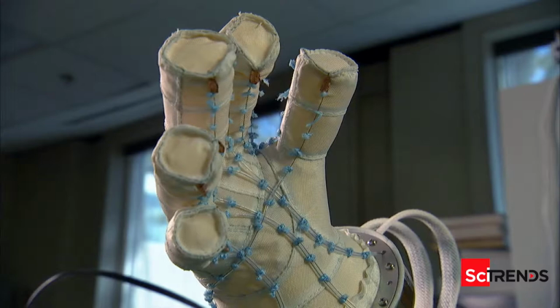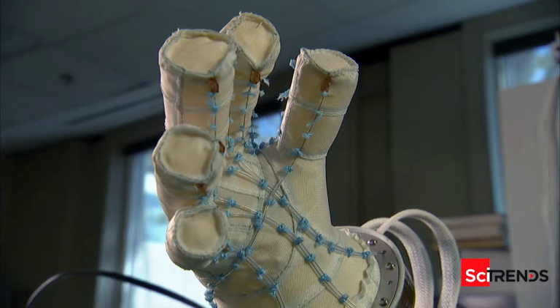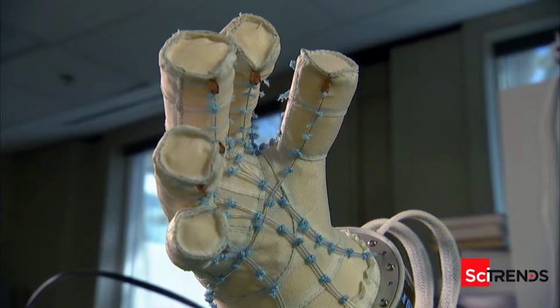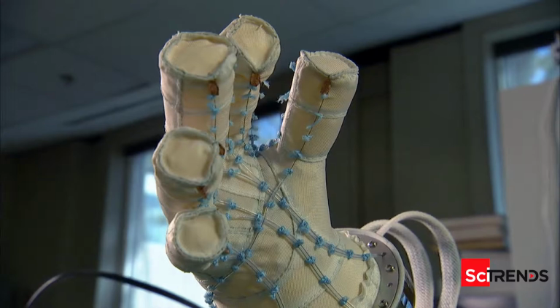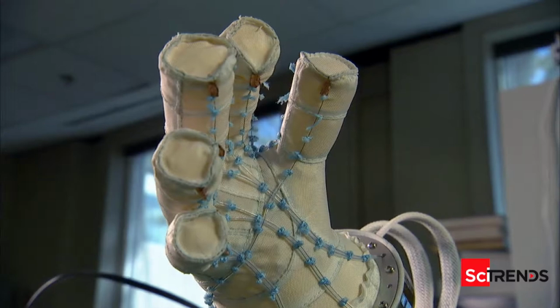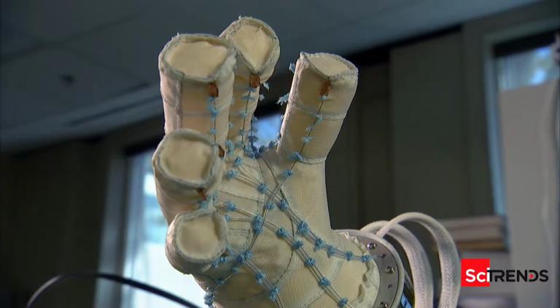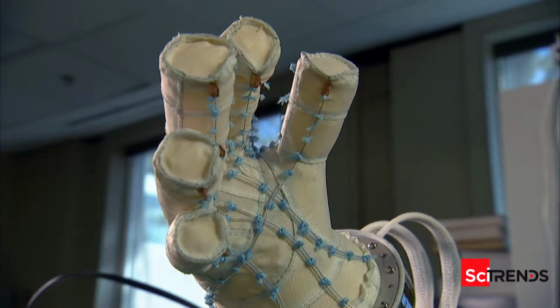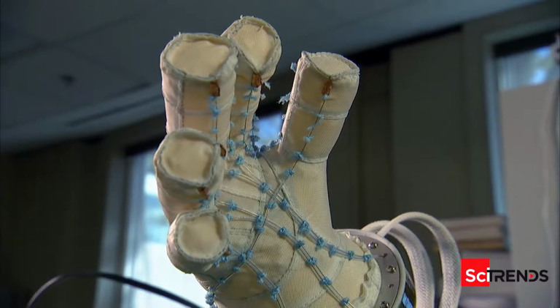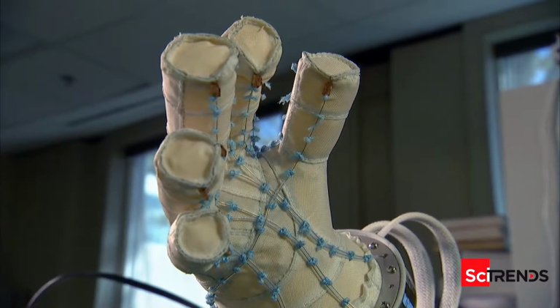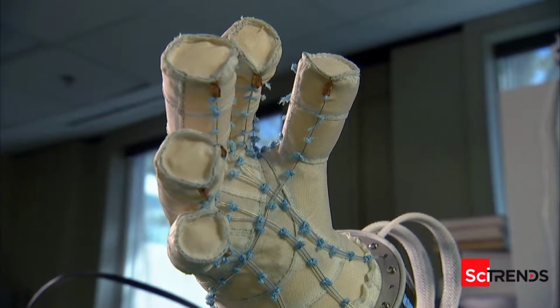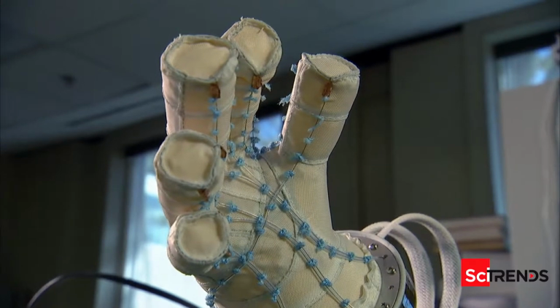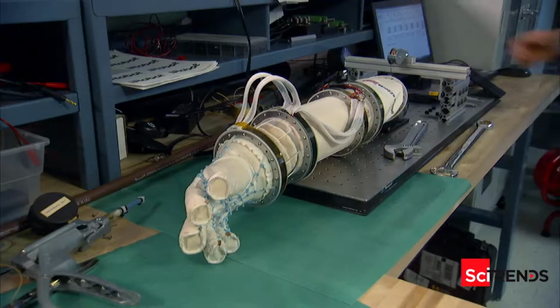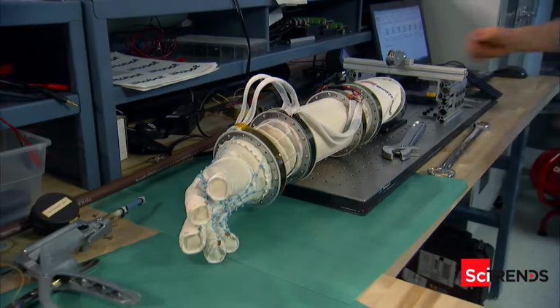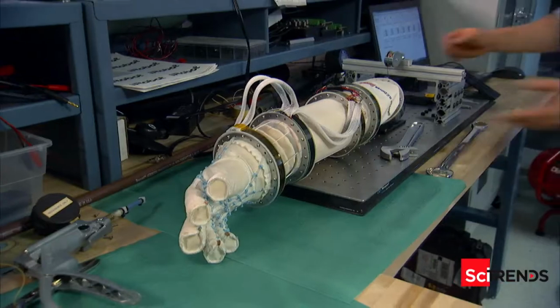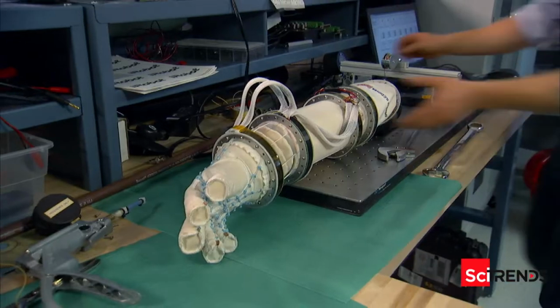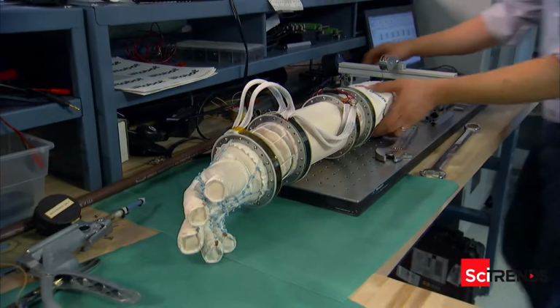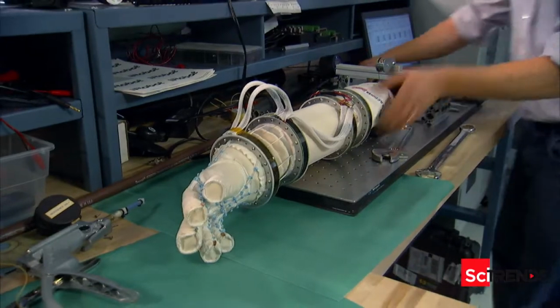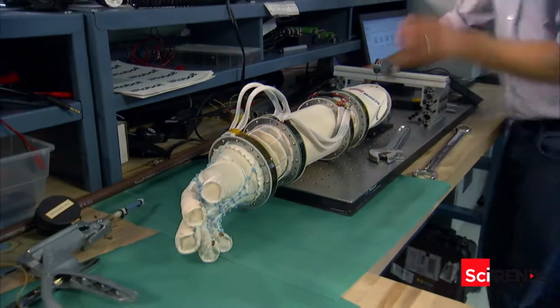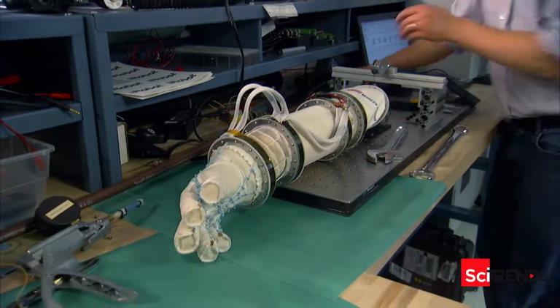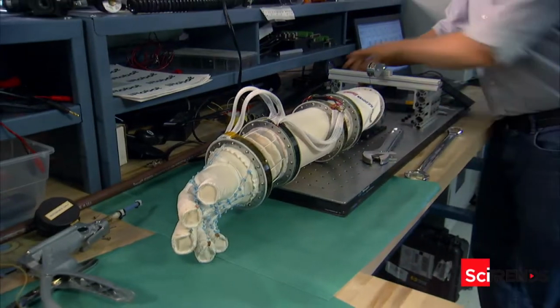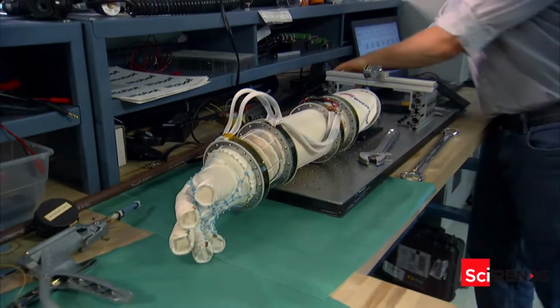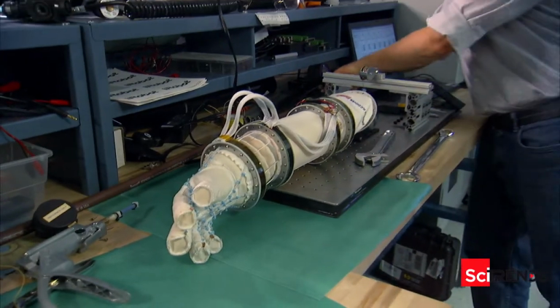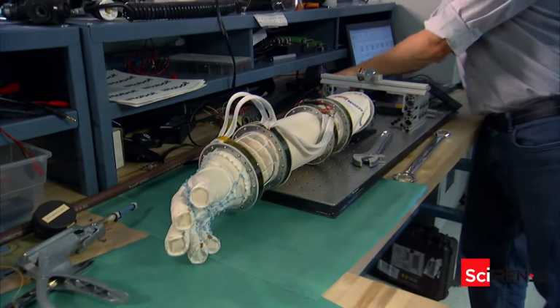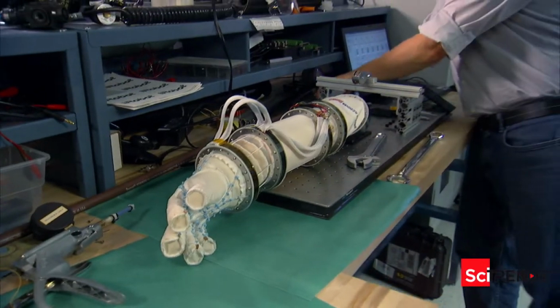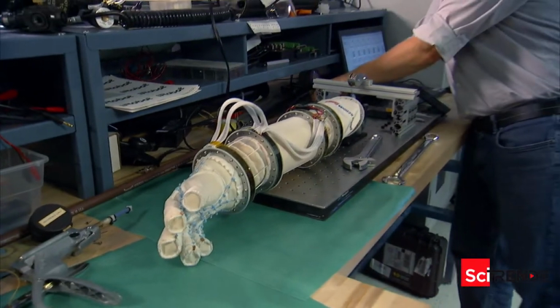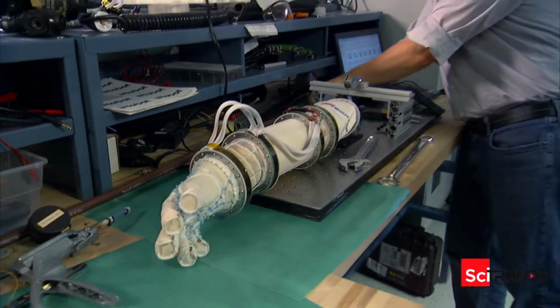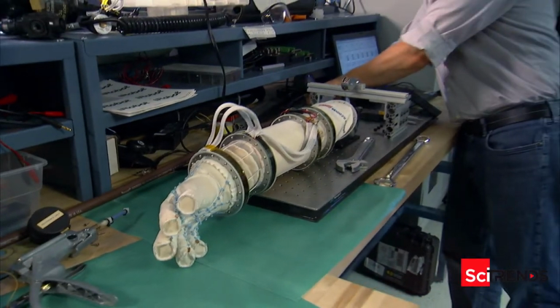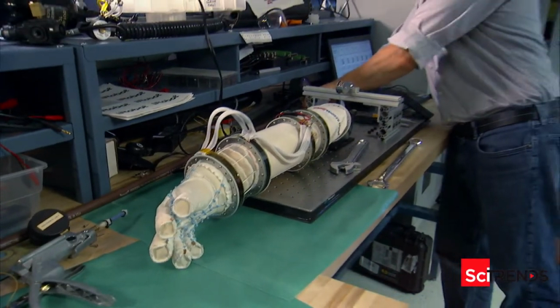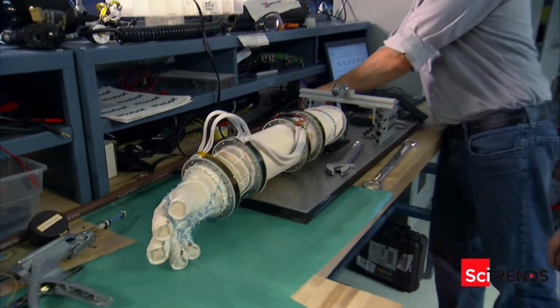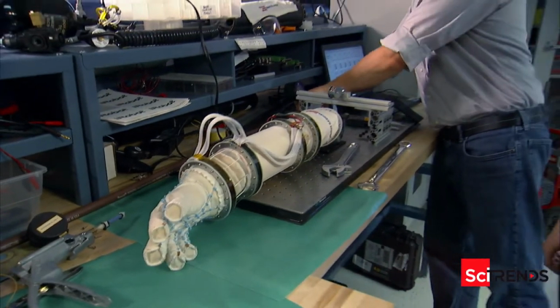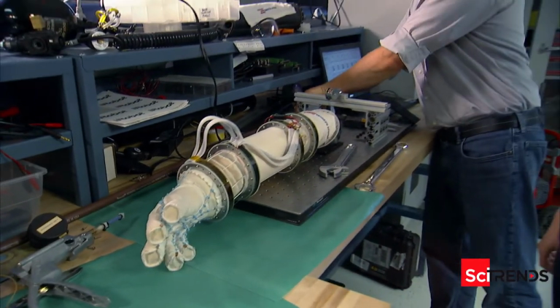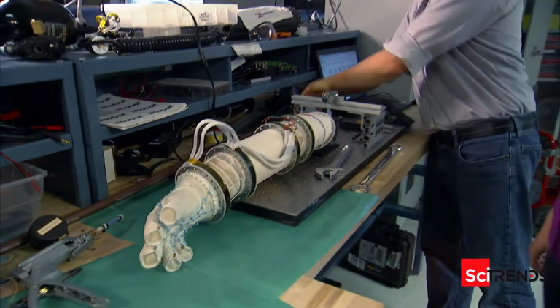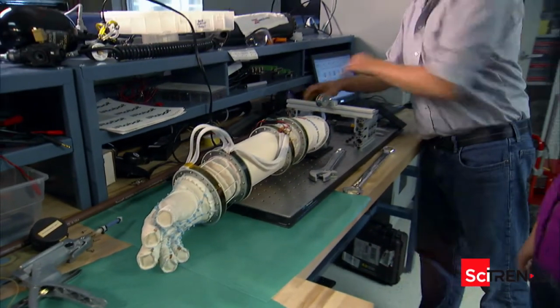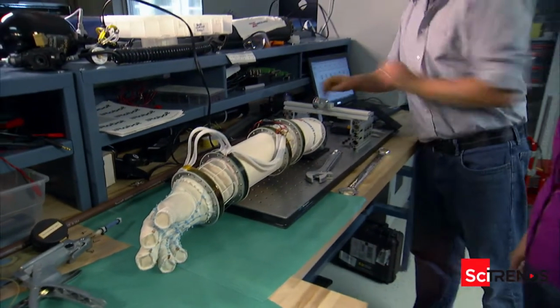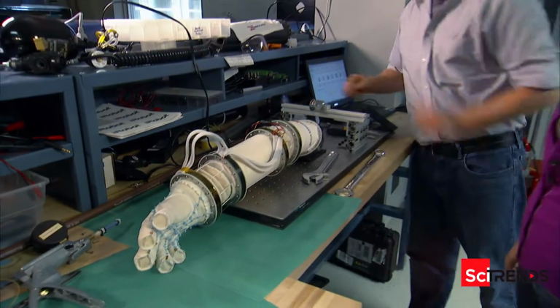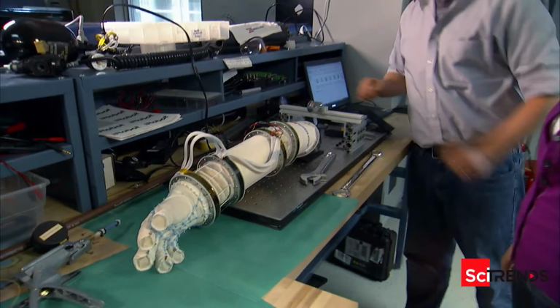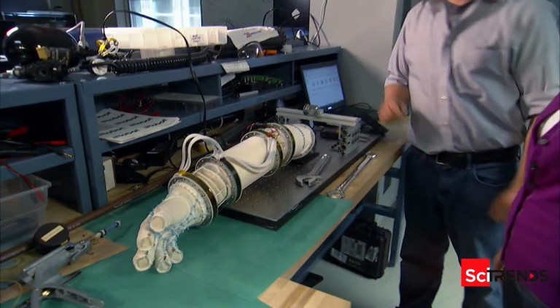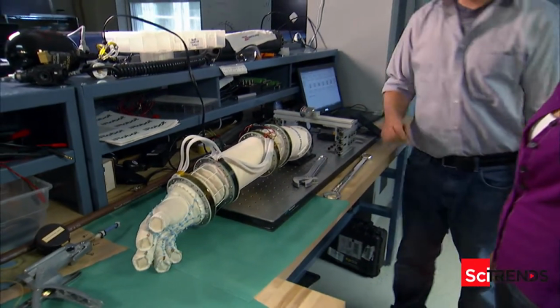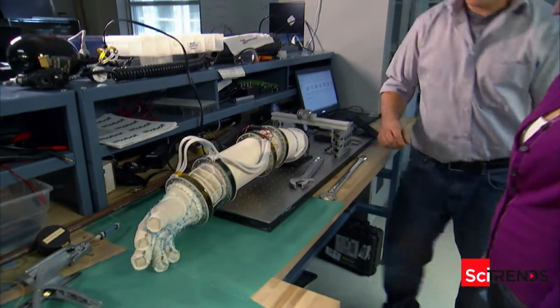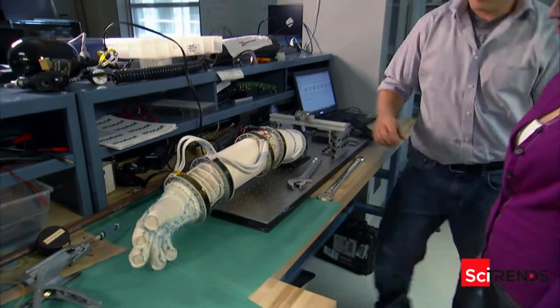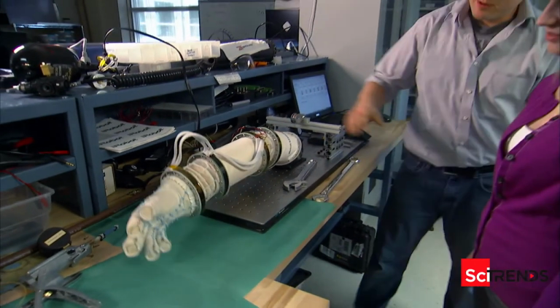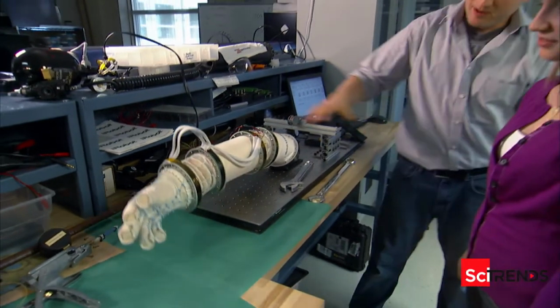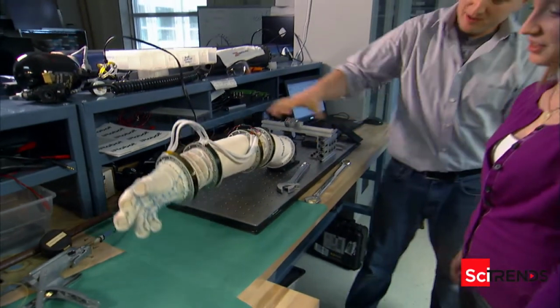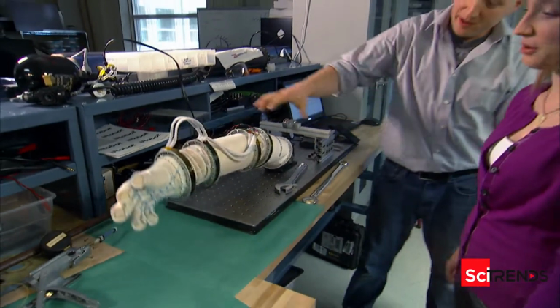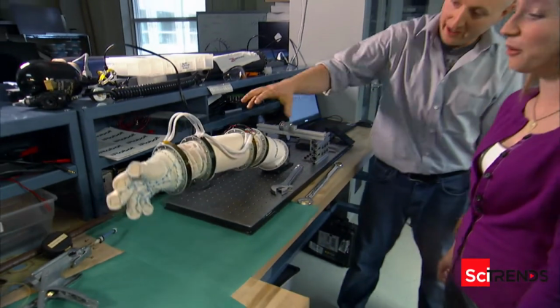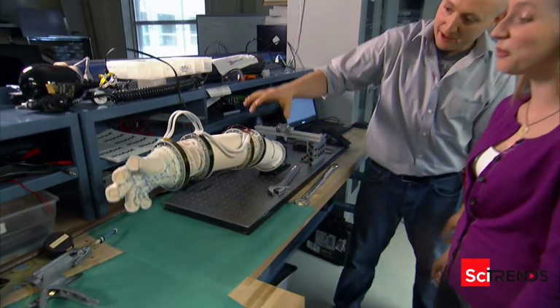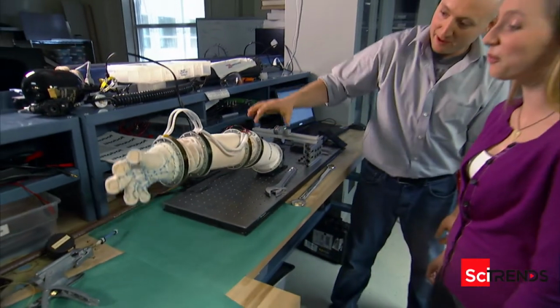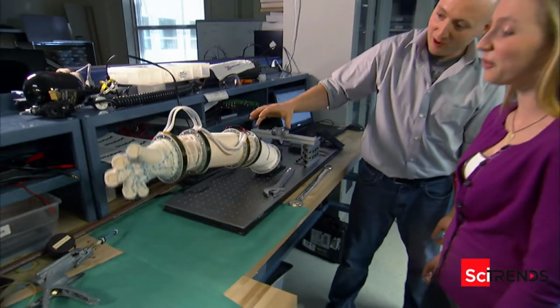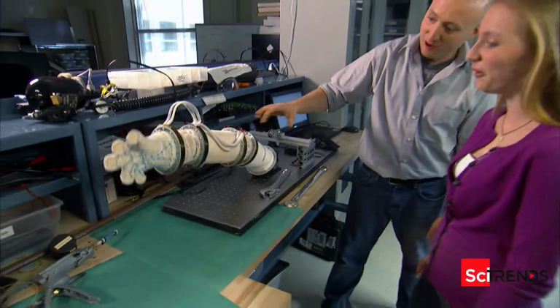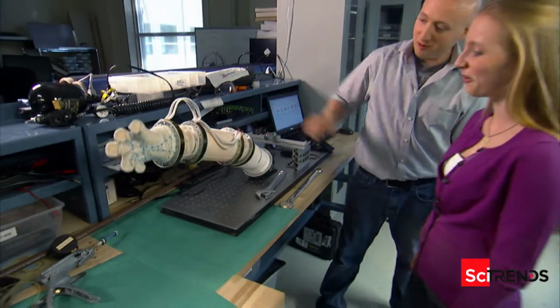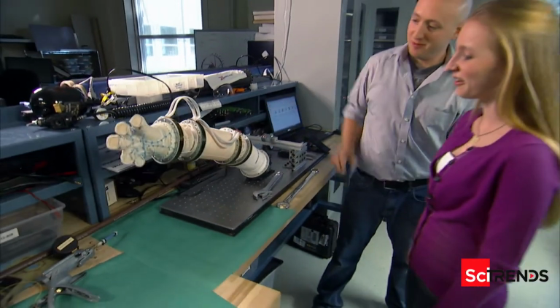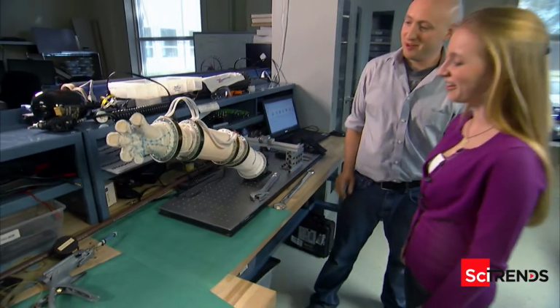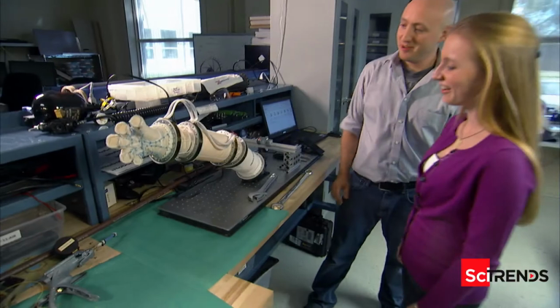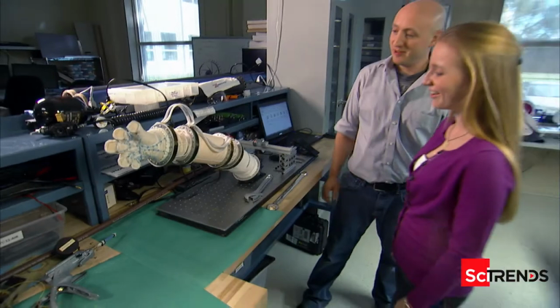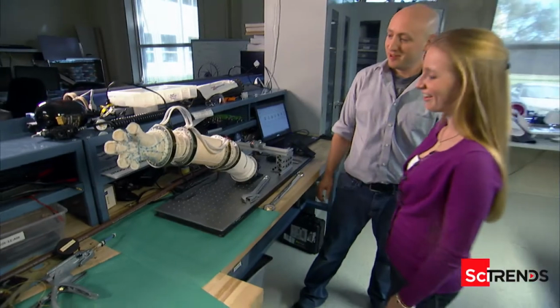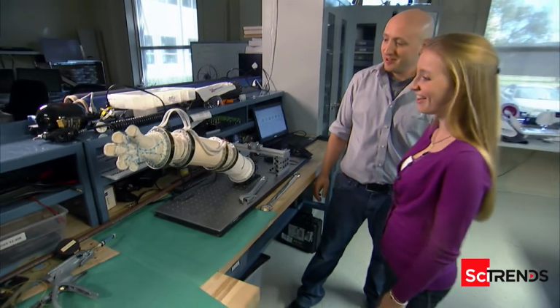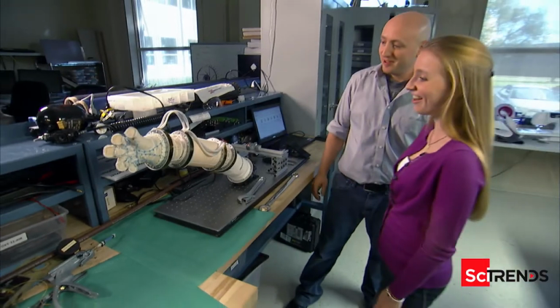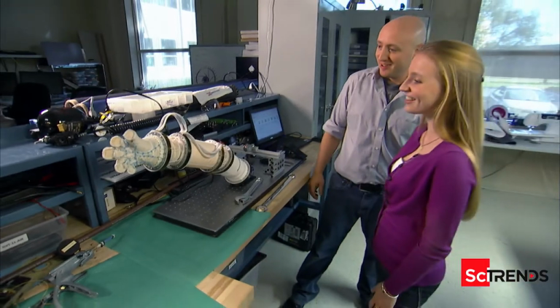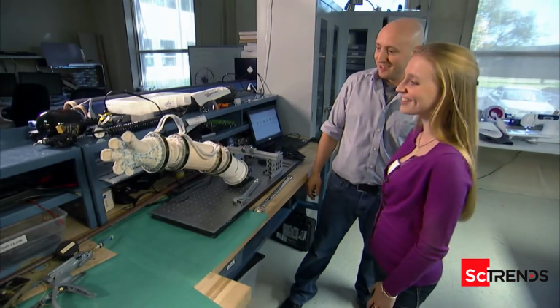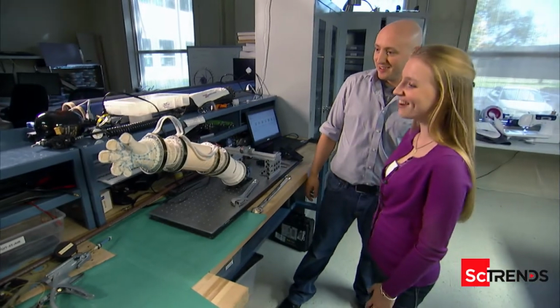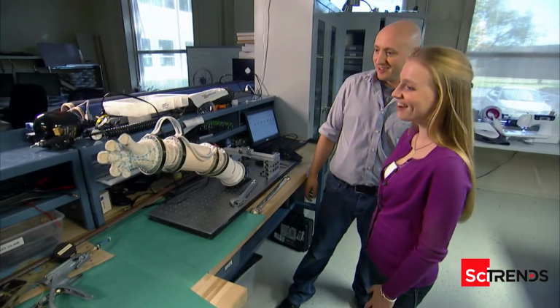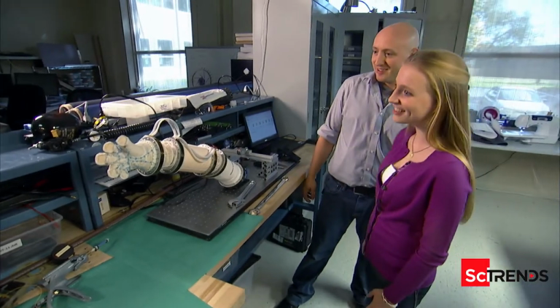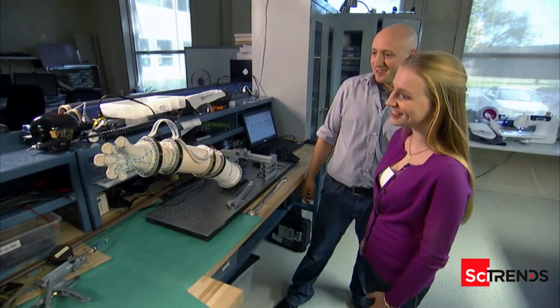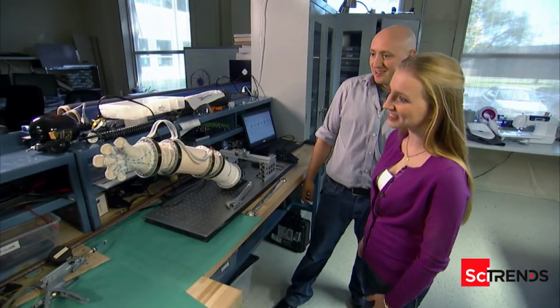So this is cool, check this out. It's a full inflatable hand and arm. That's awesome!